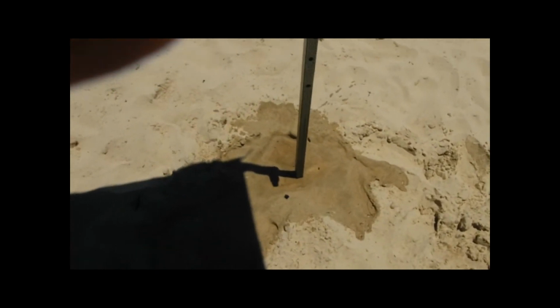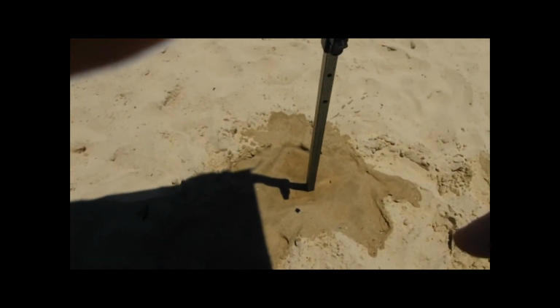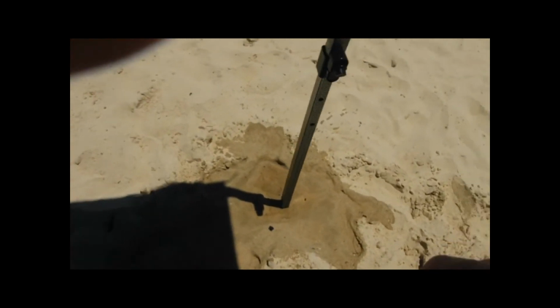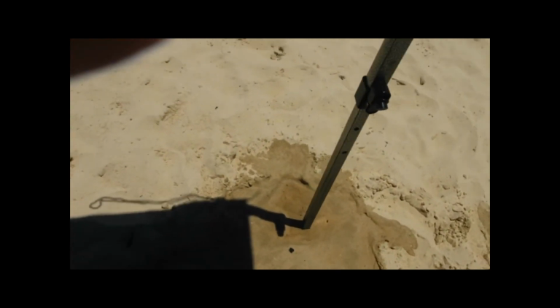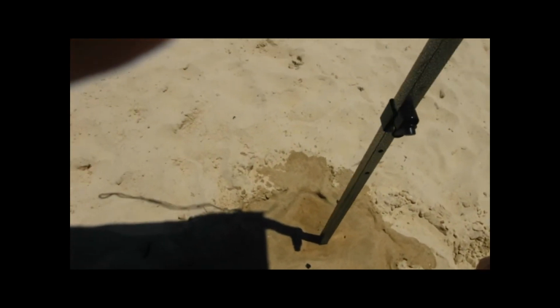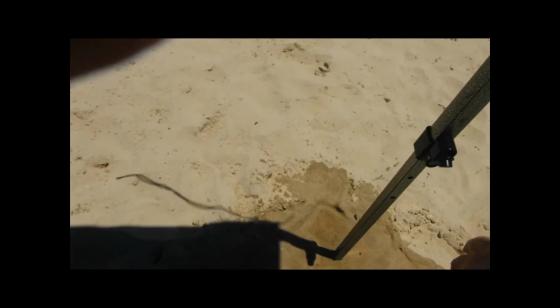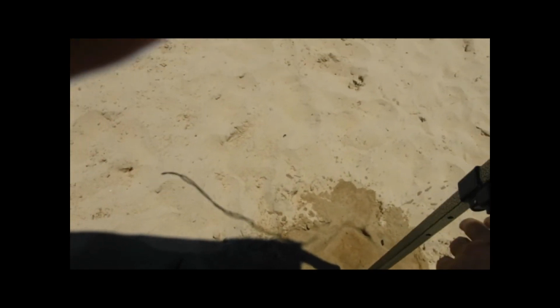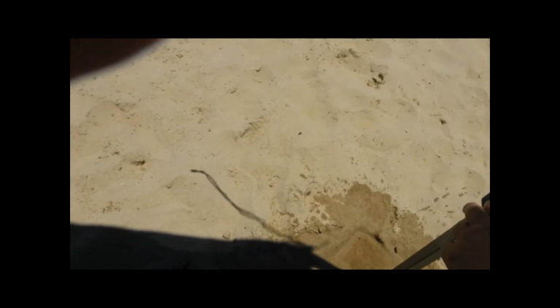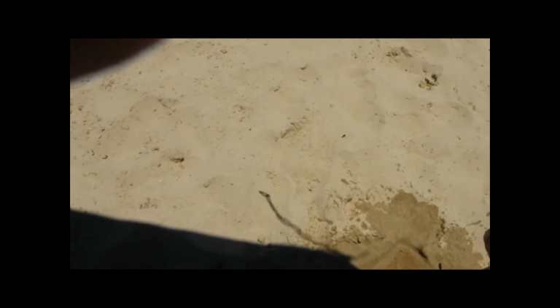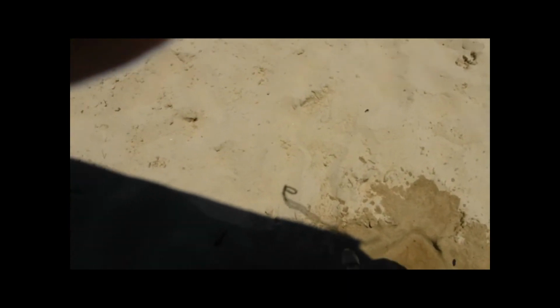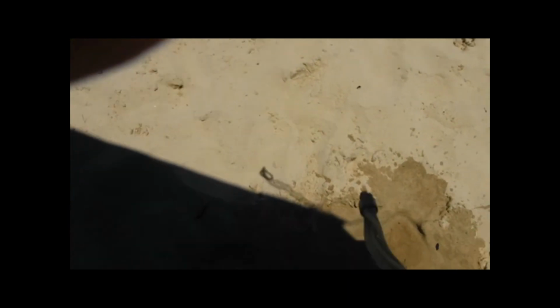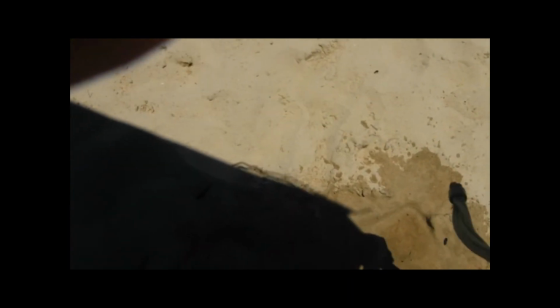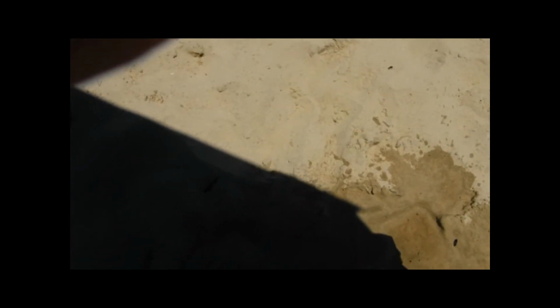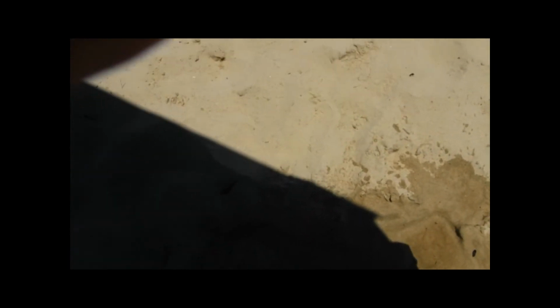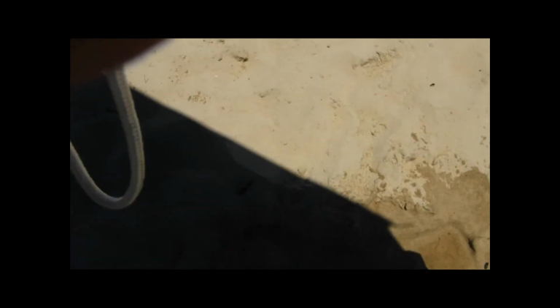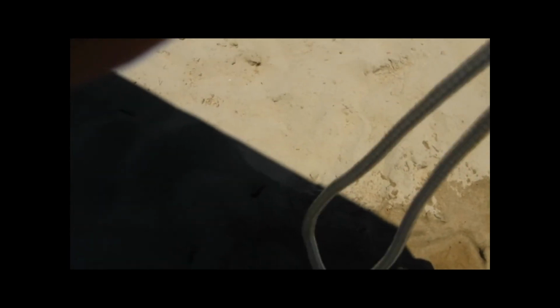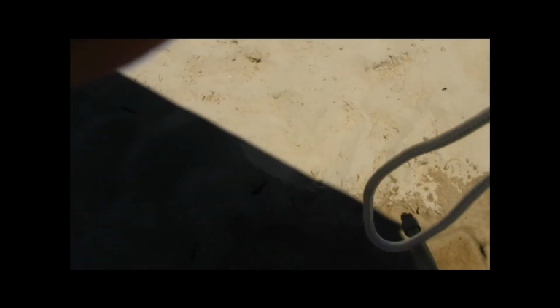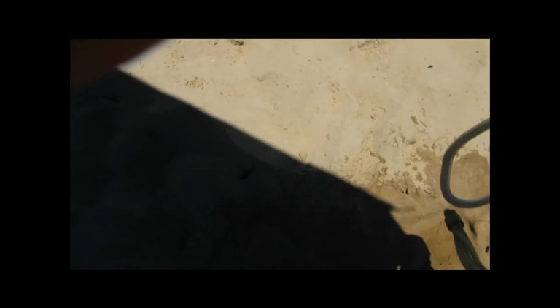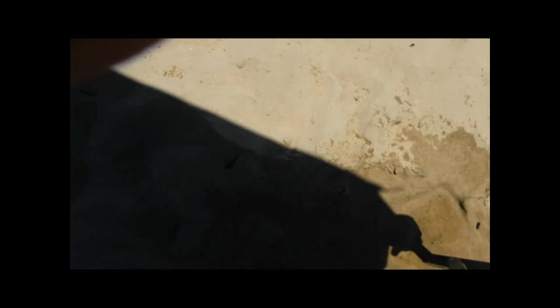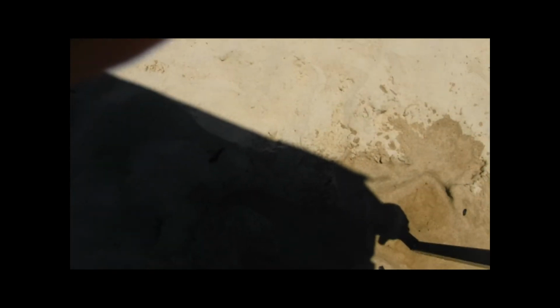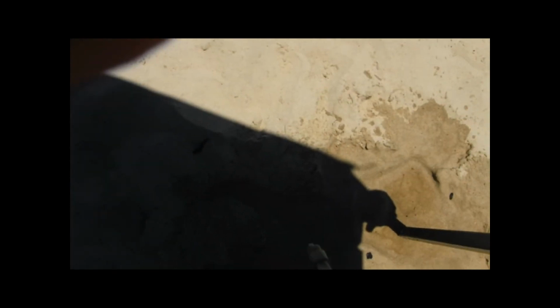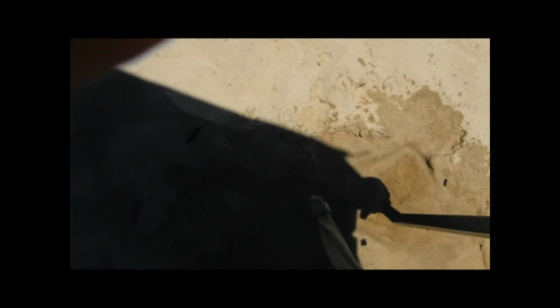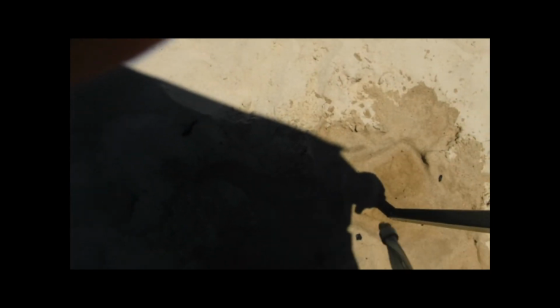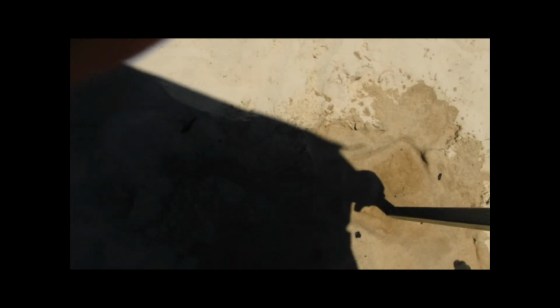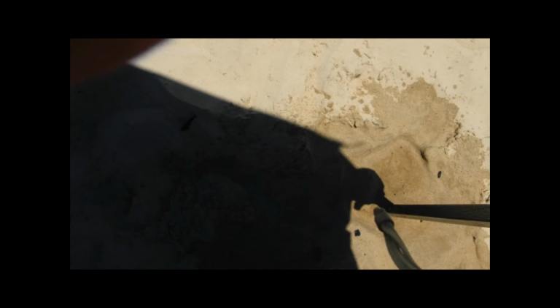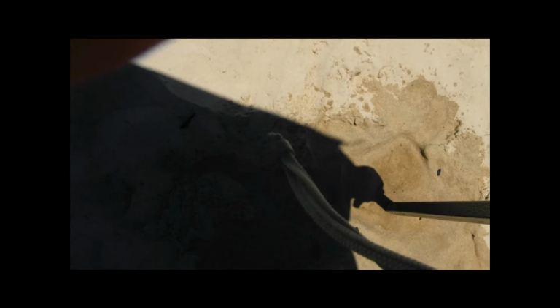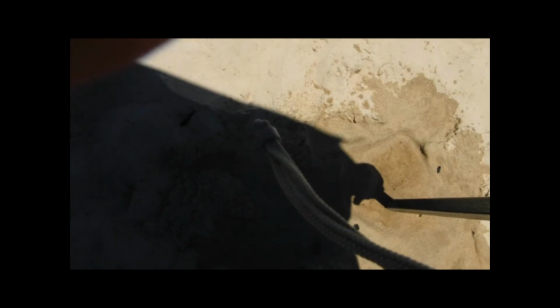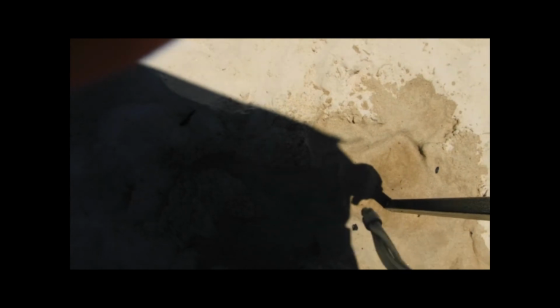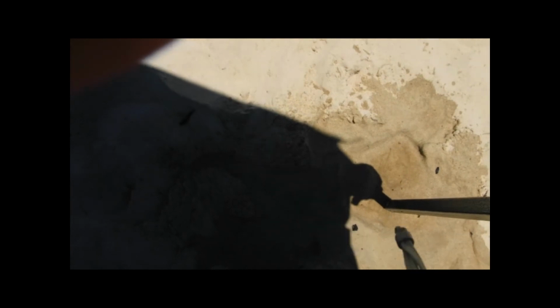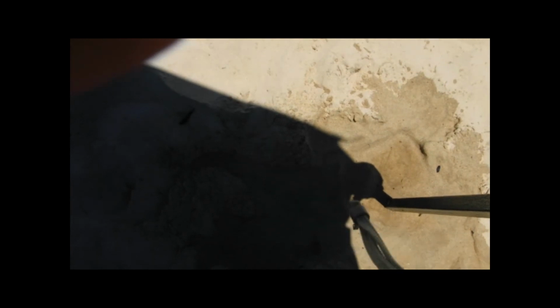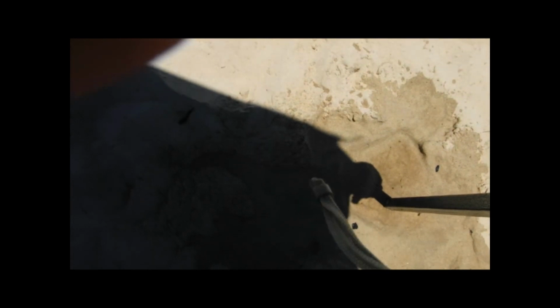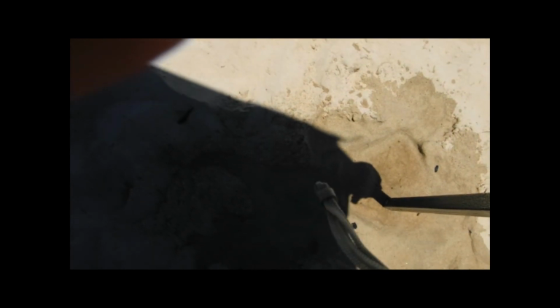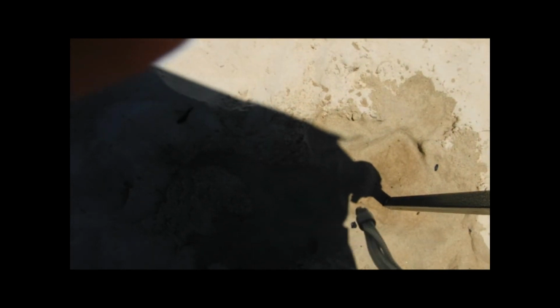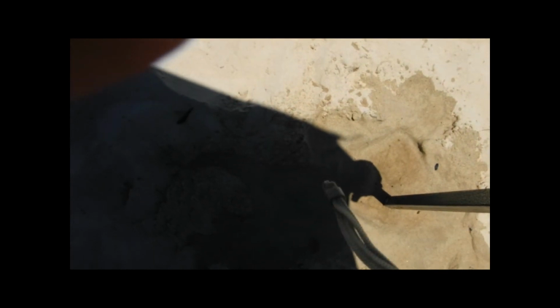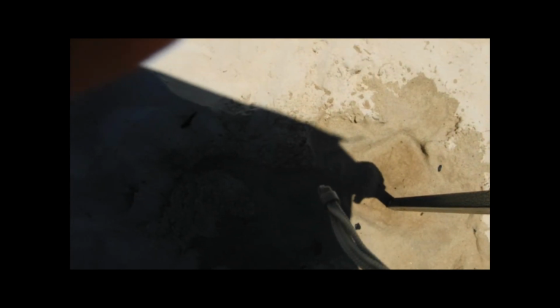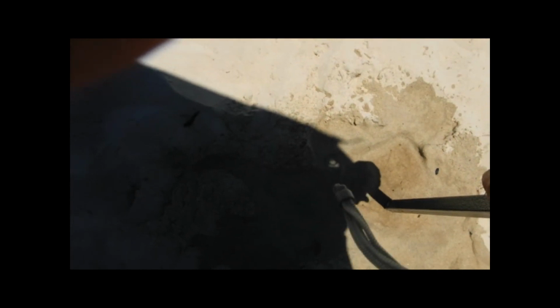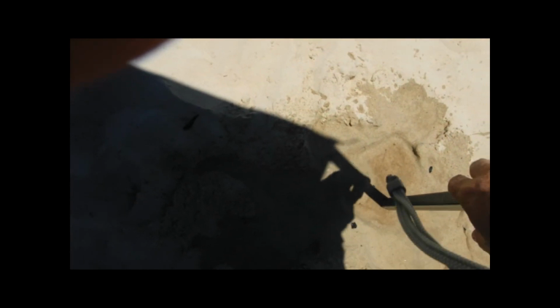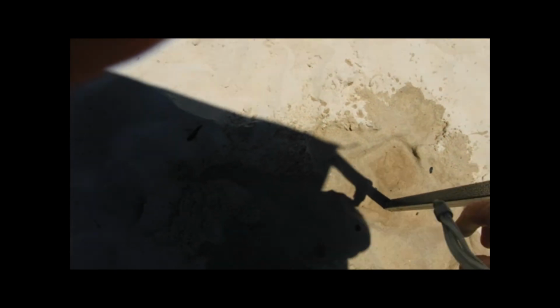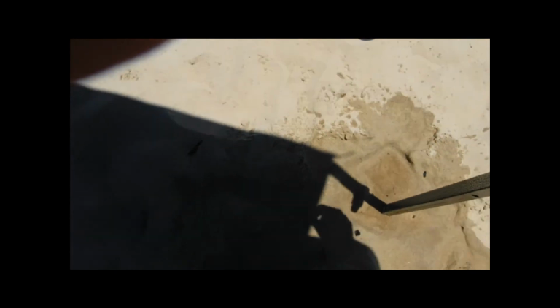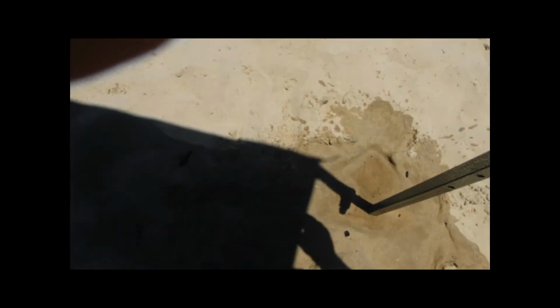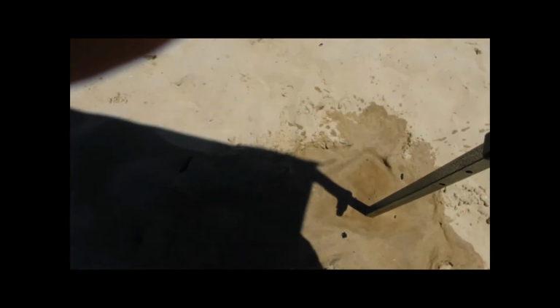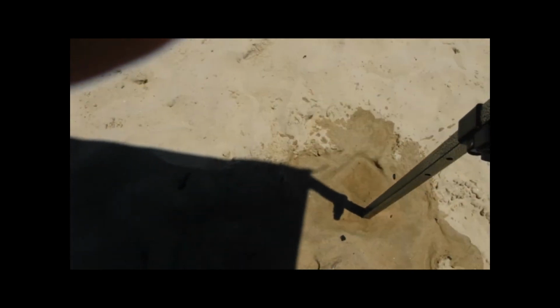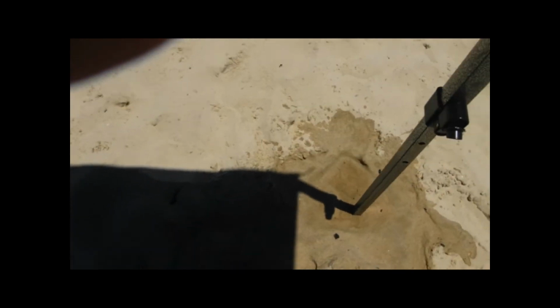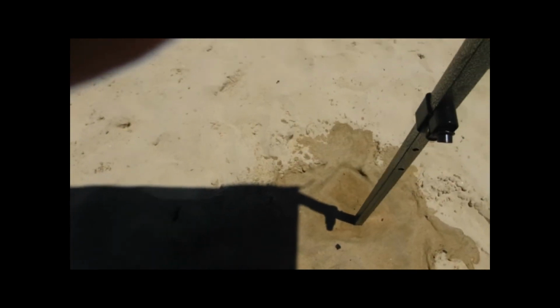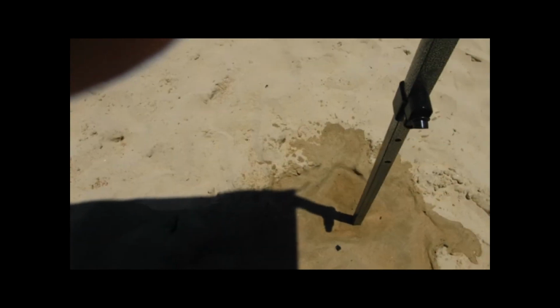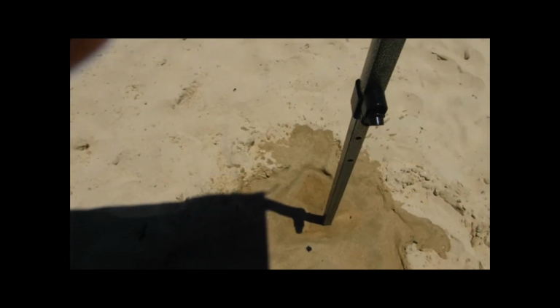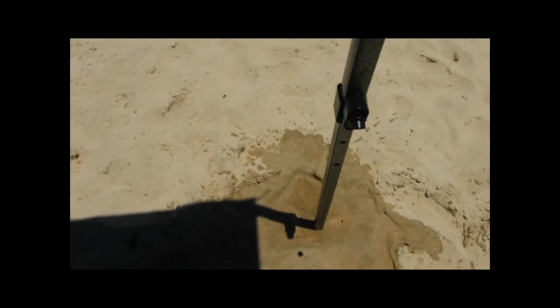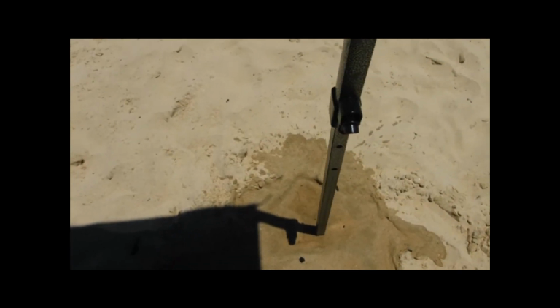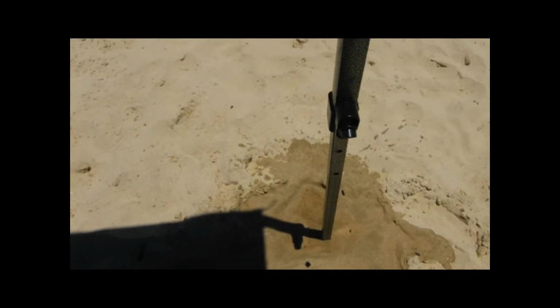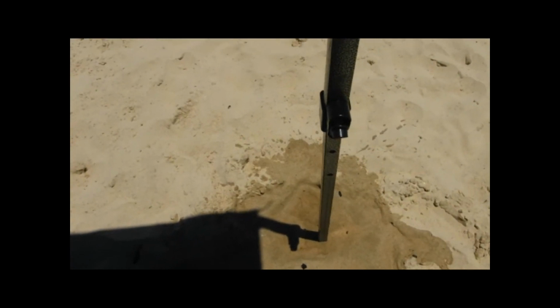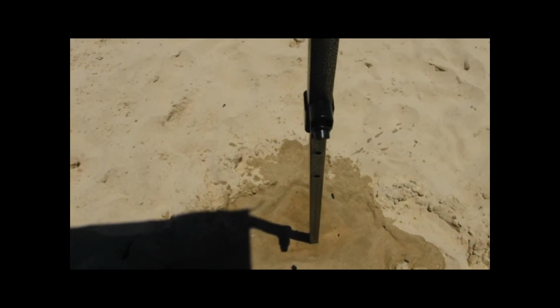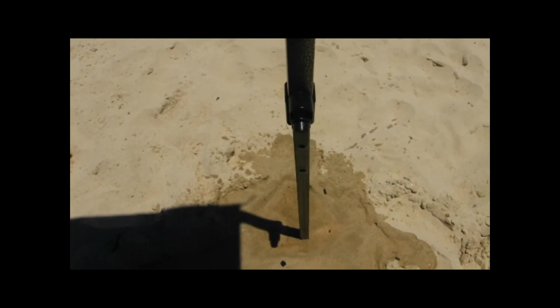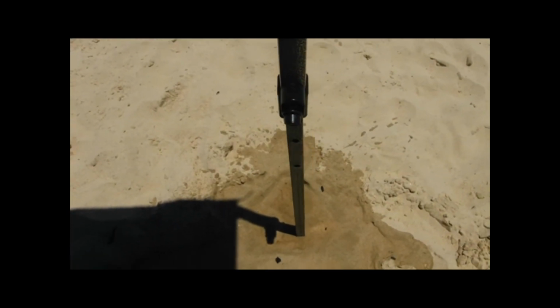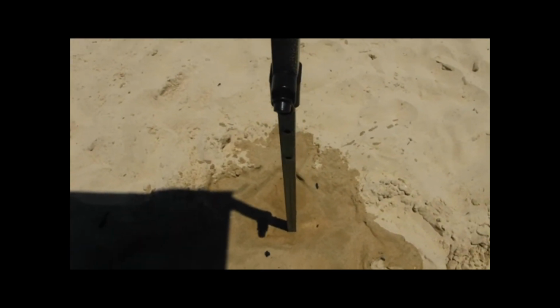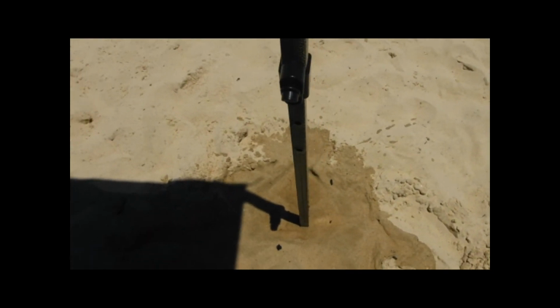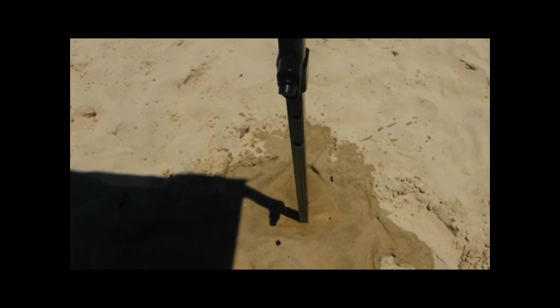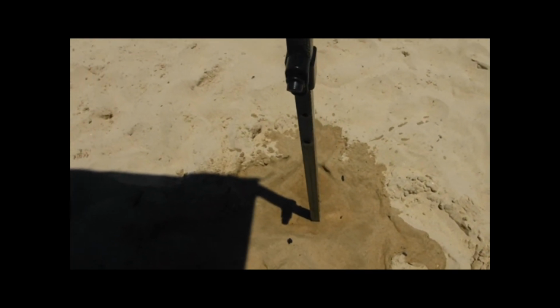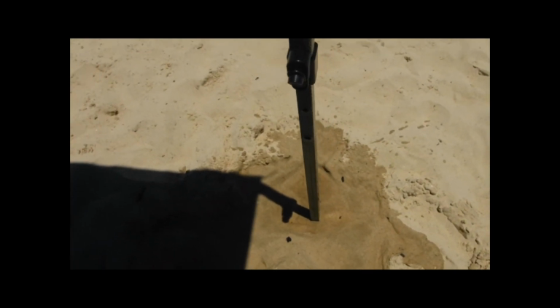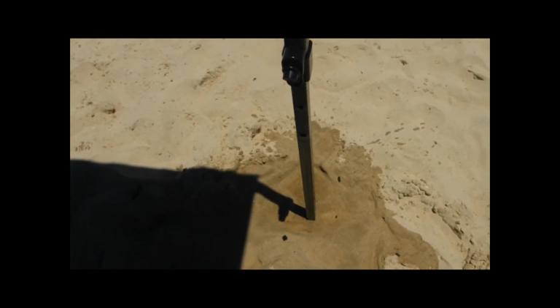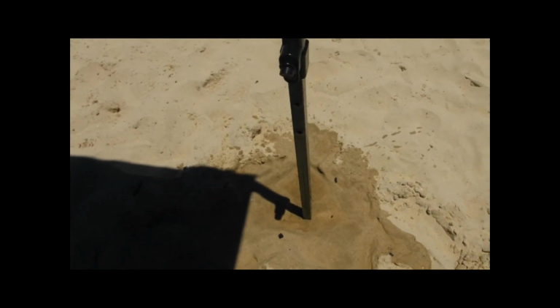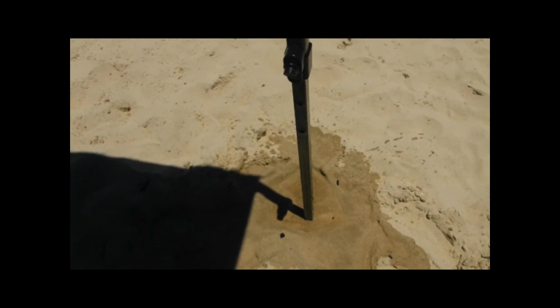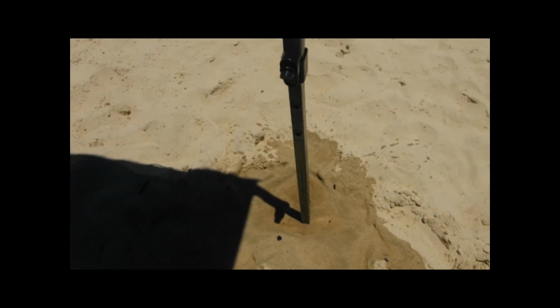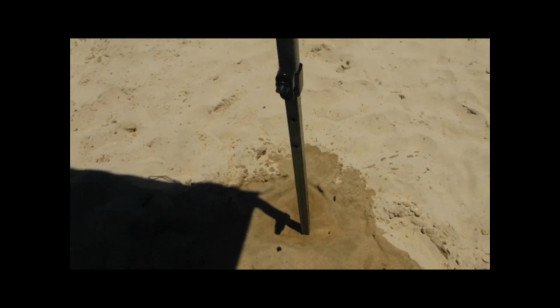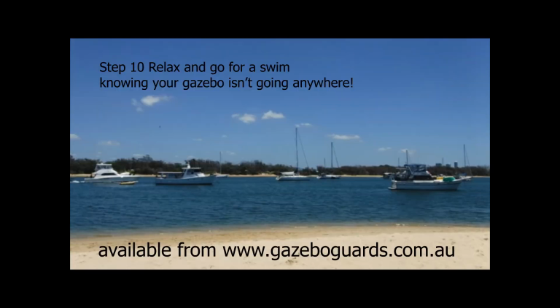Once you have done this at all four legs, you will find that the gazebo is held firmly in place regardless of the wind's strength.